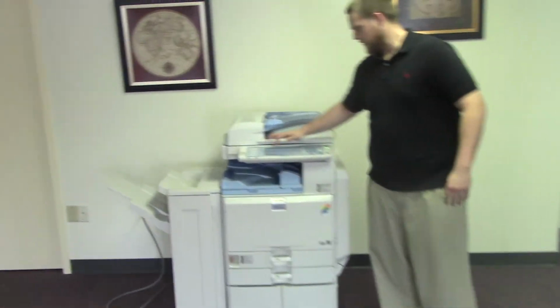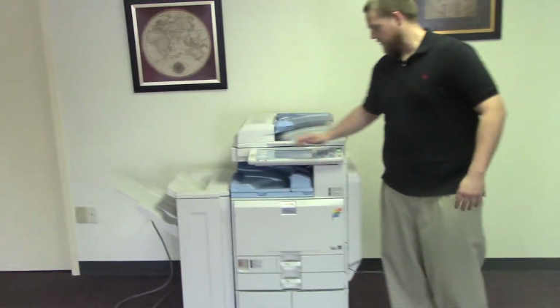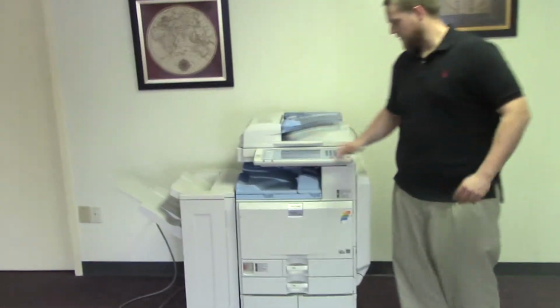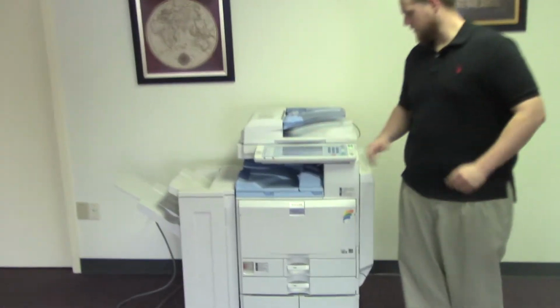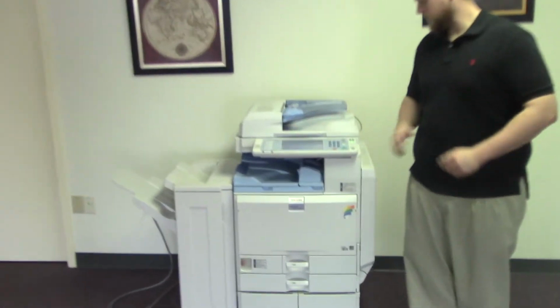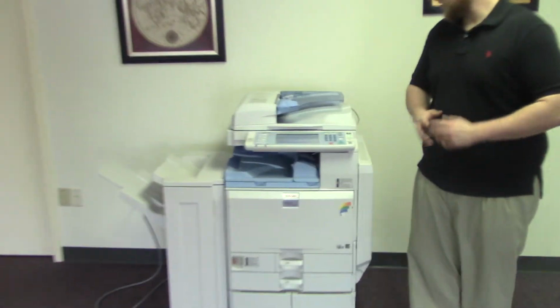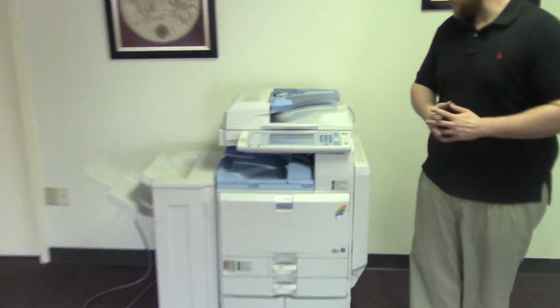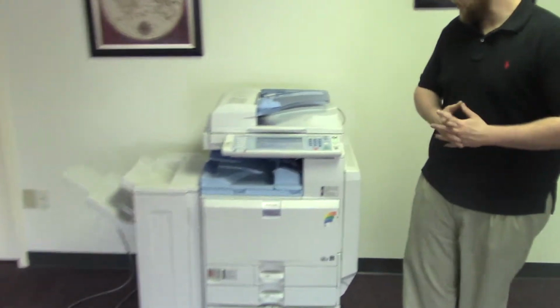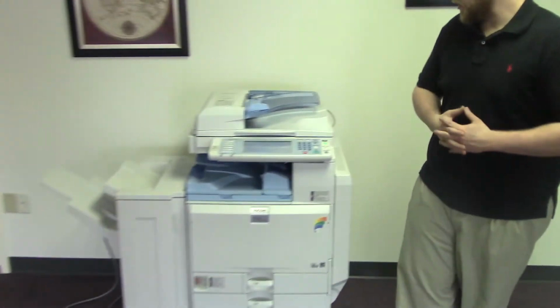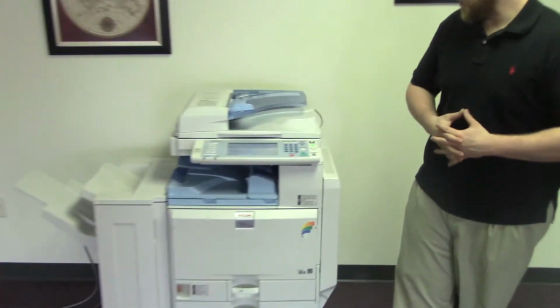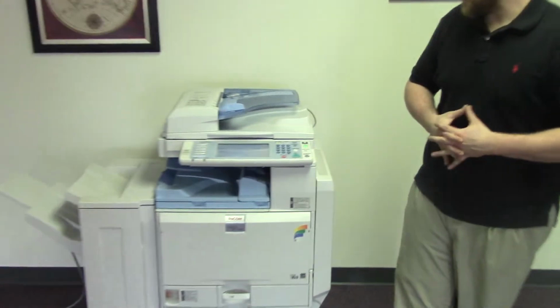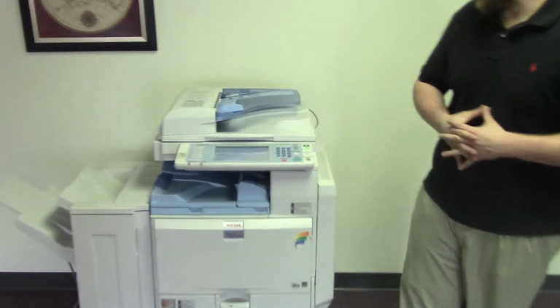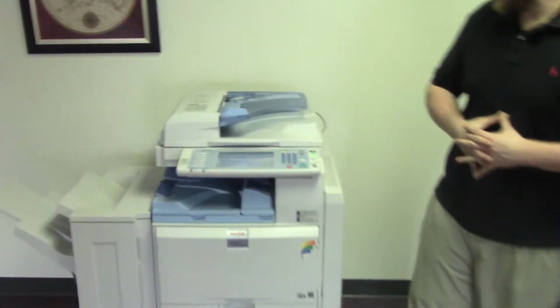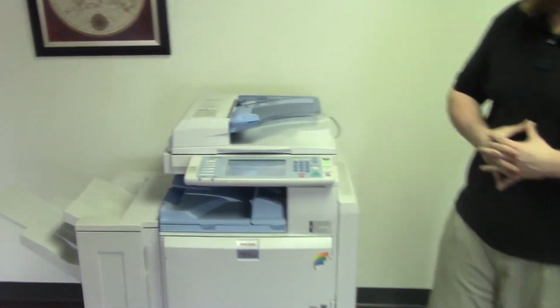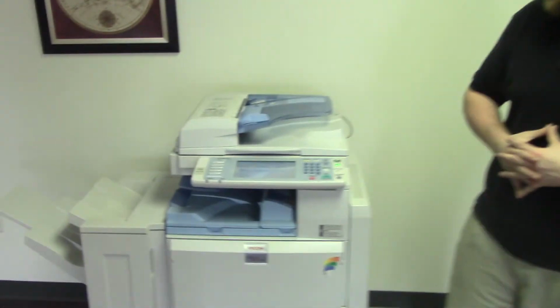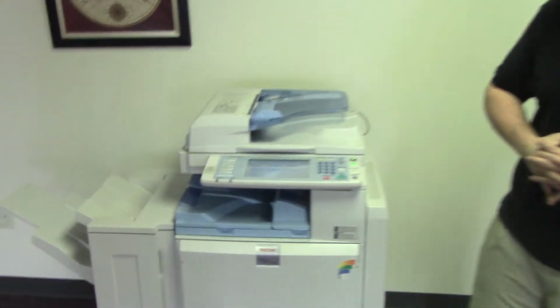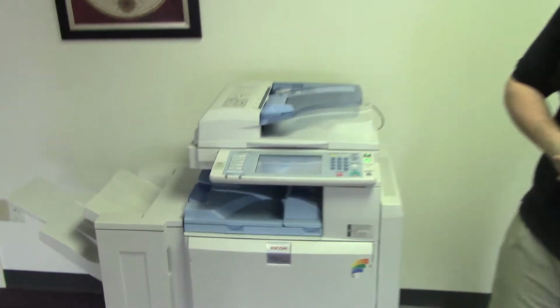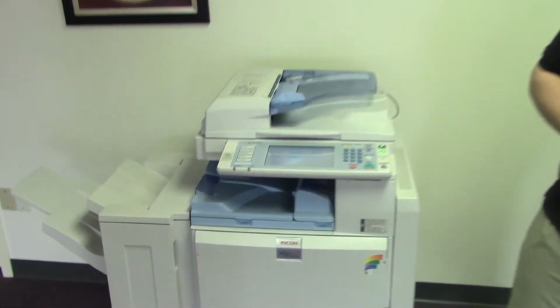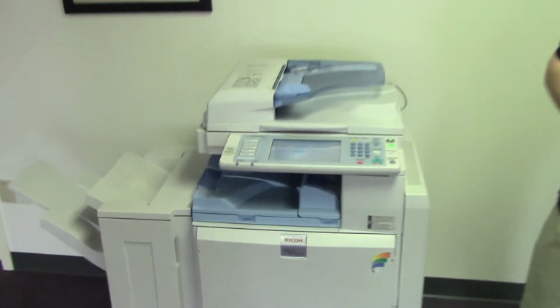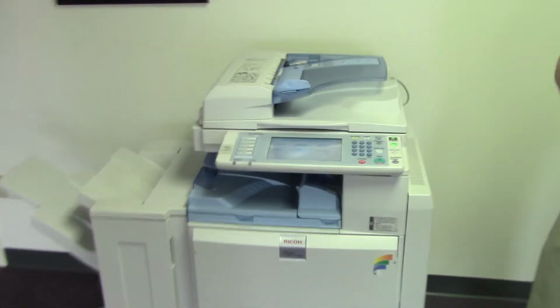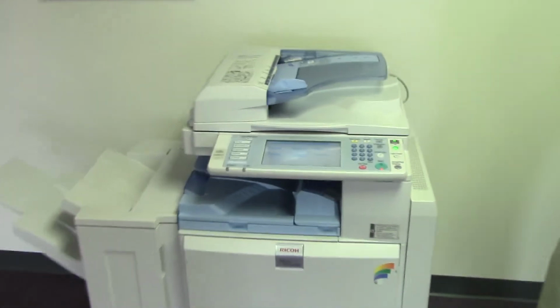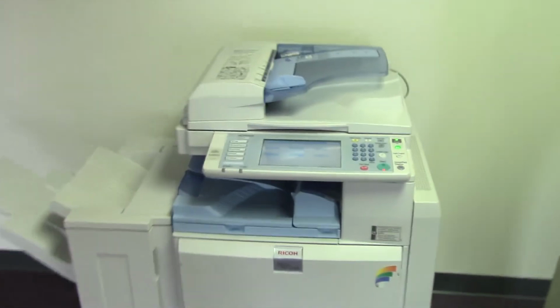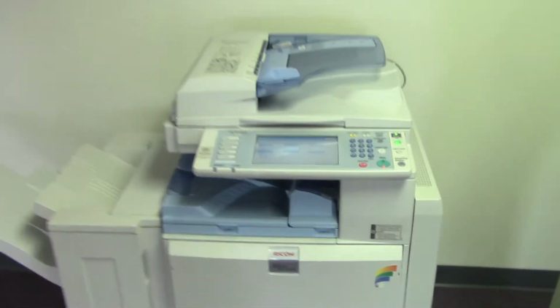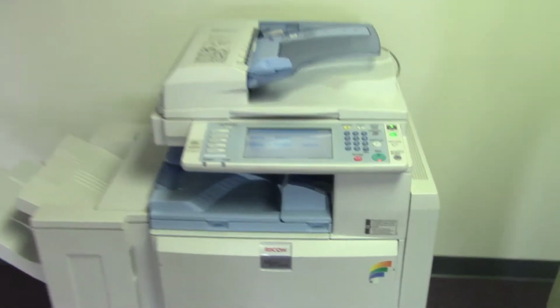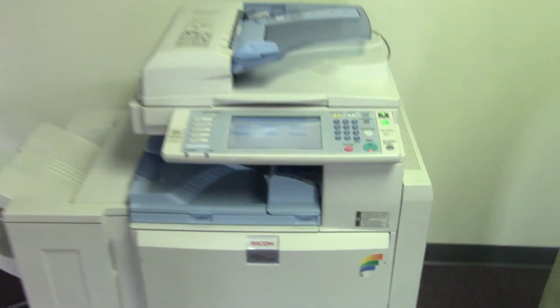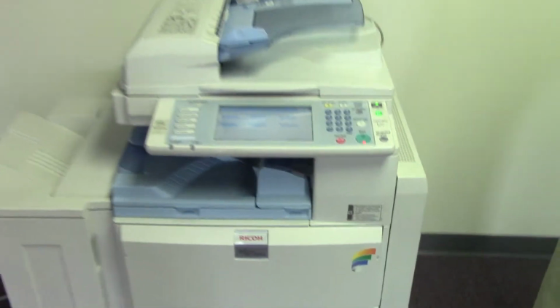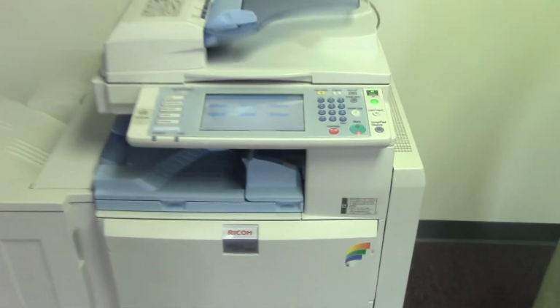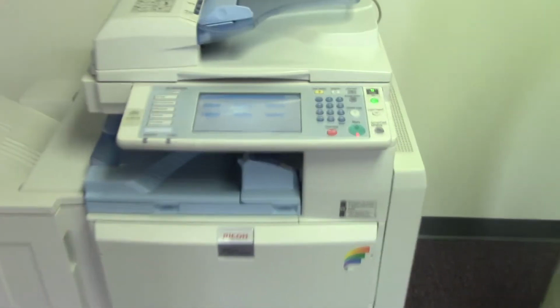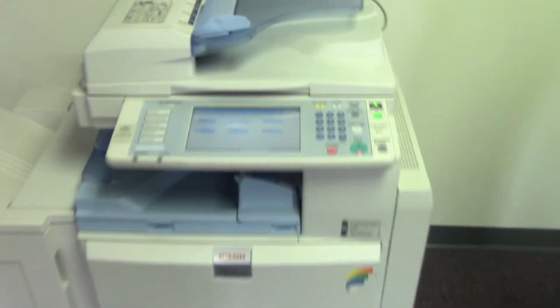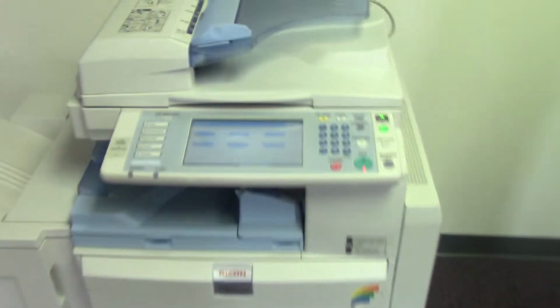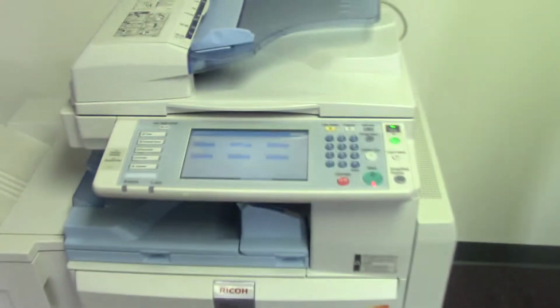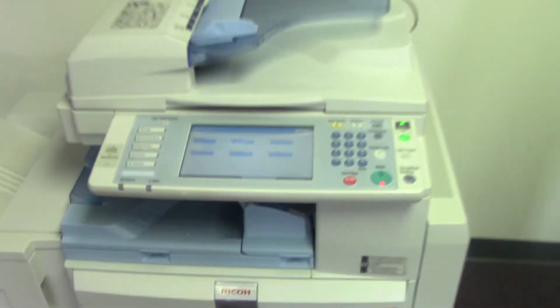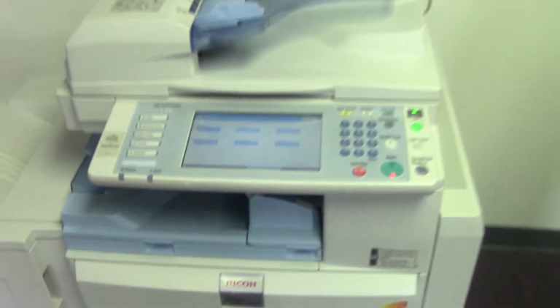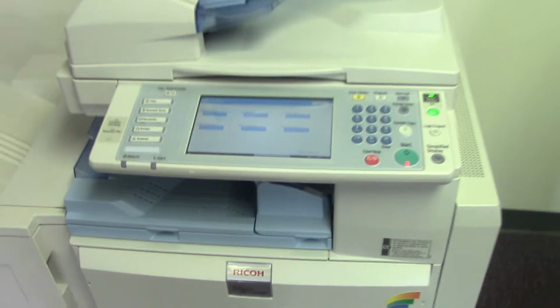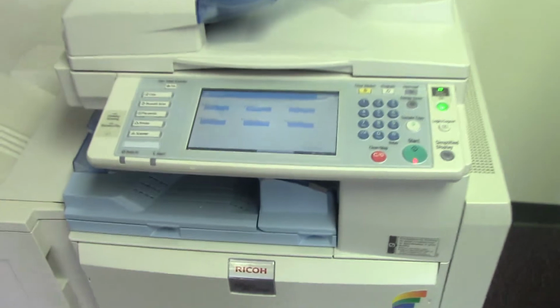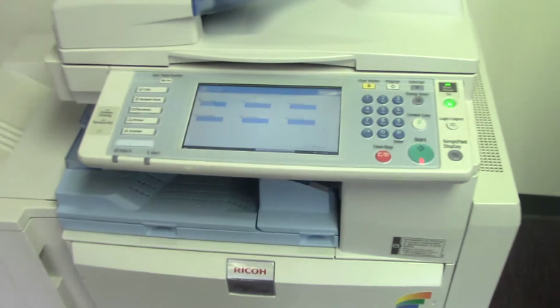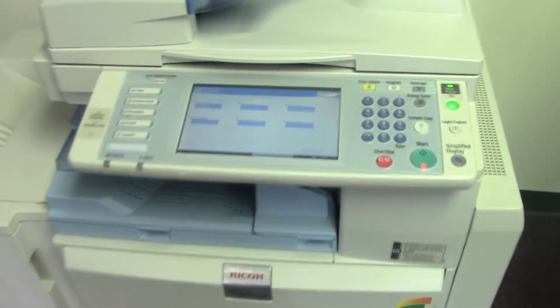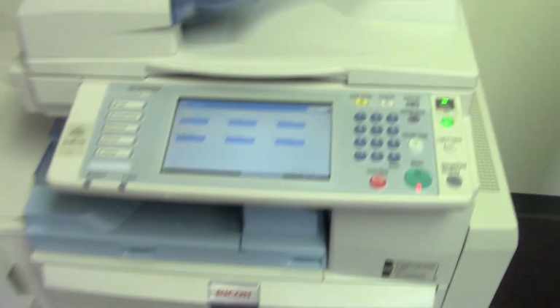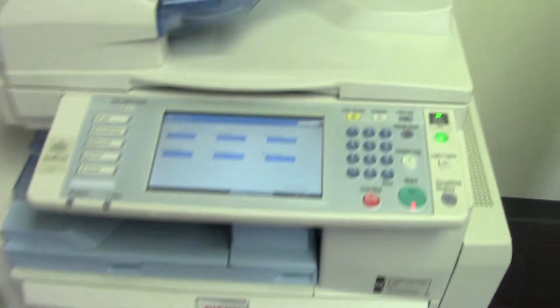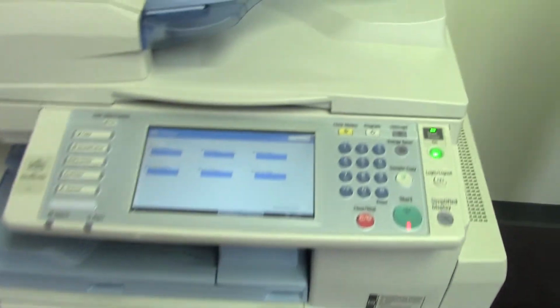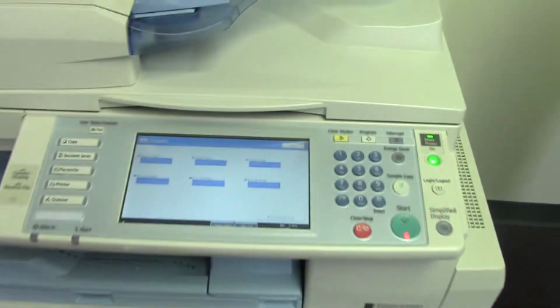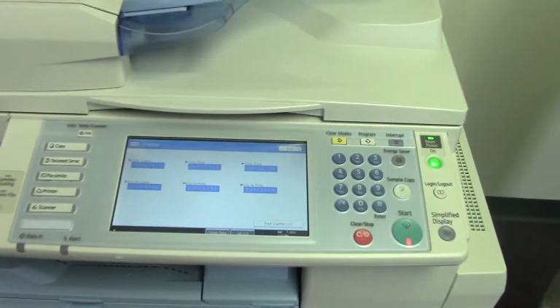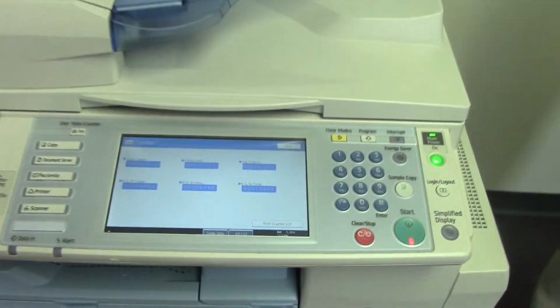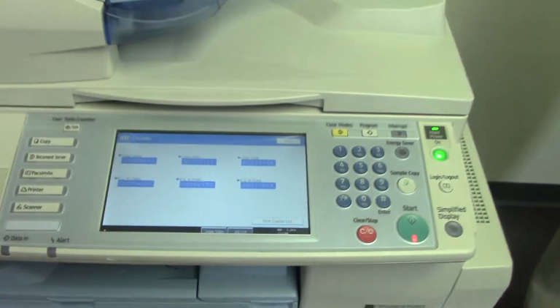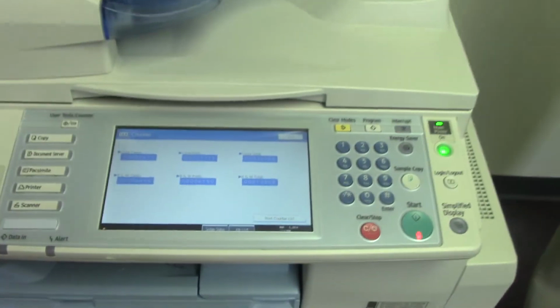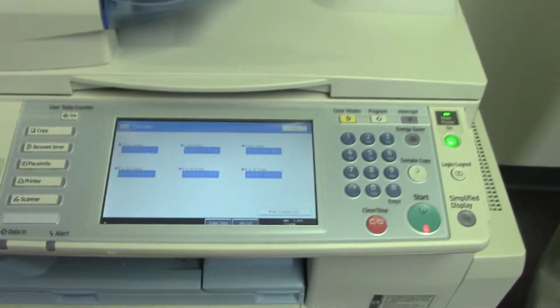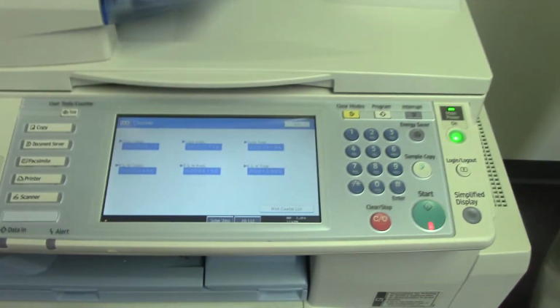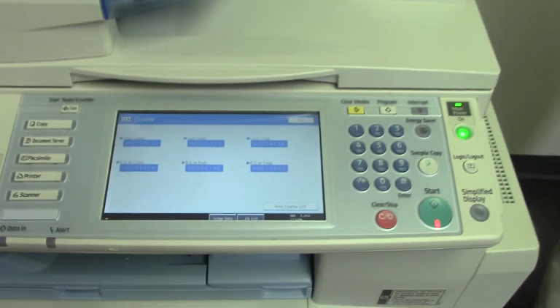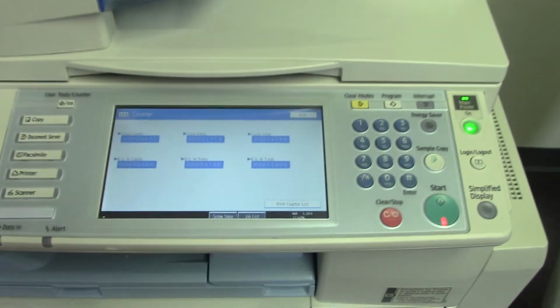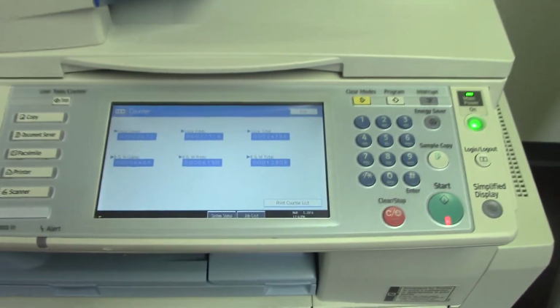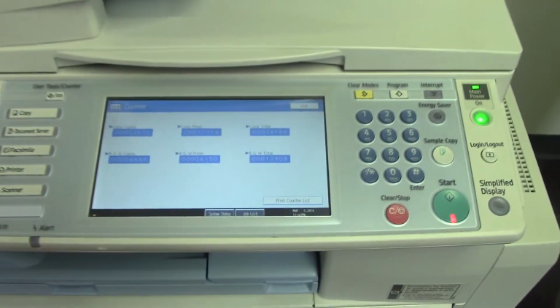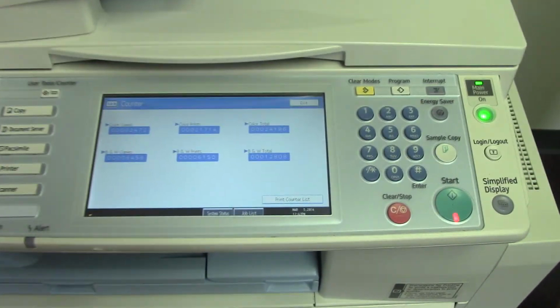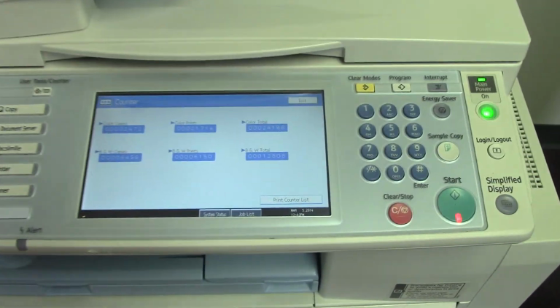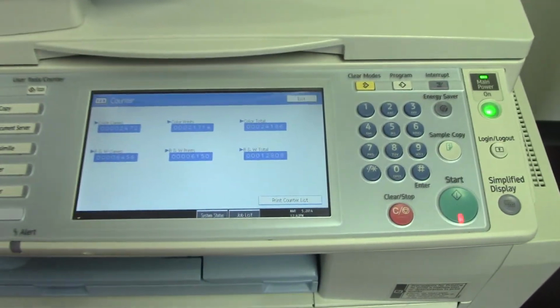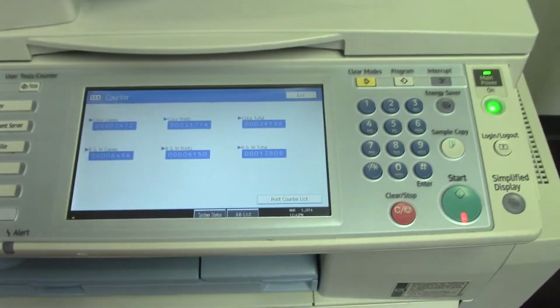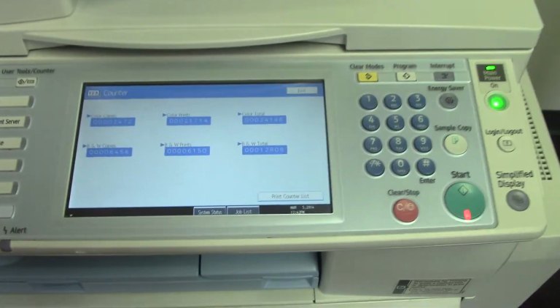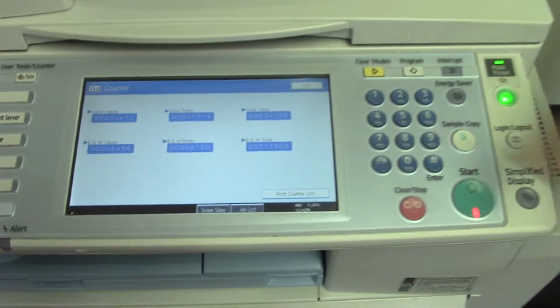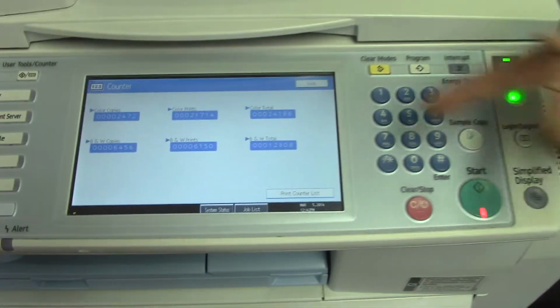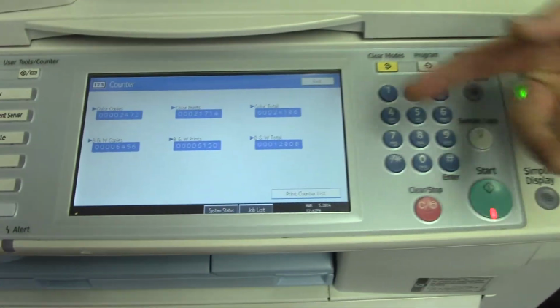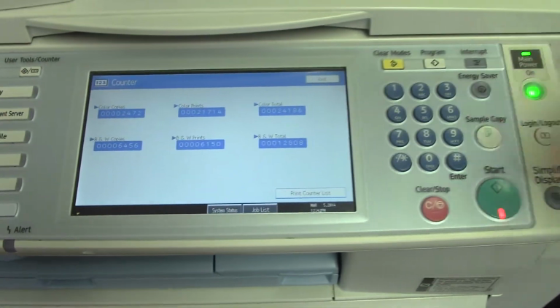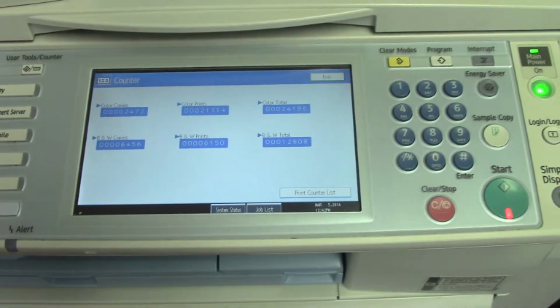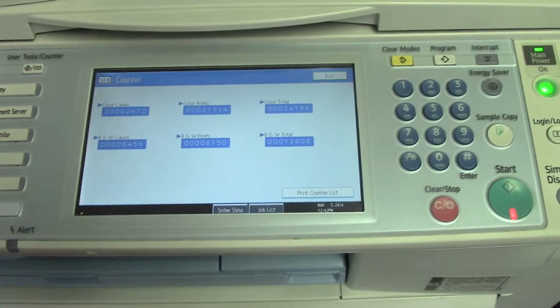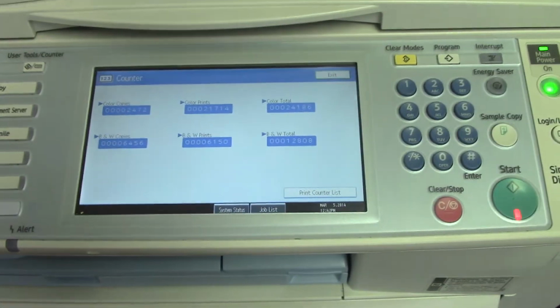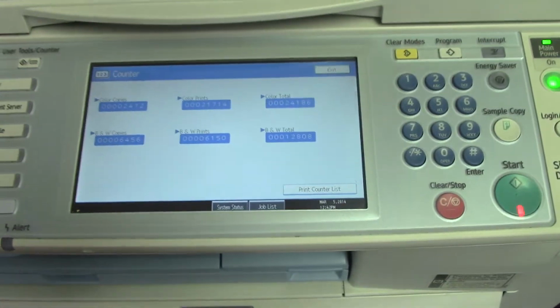This machine has 24,000 total color copies and 12,000 total black and white copies, as you can see here on the counter.